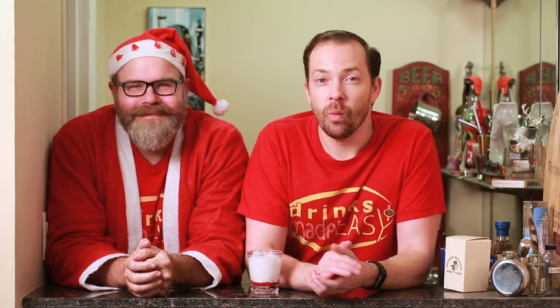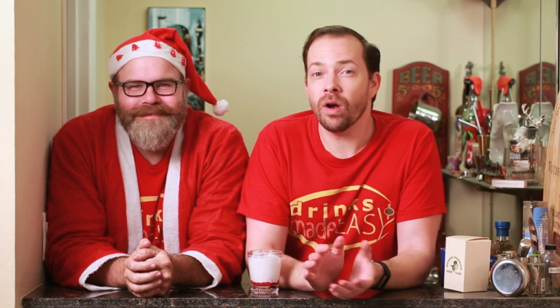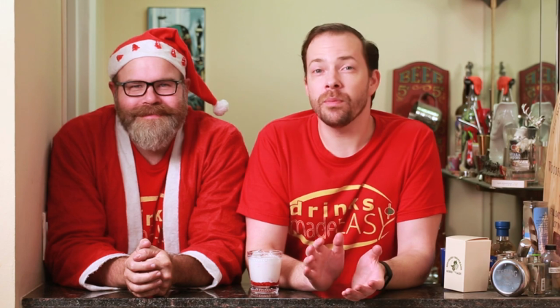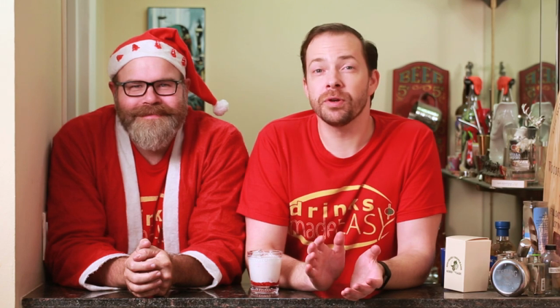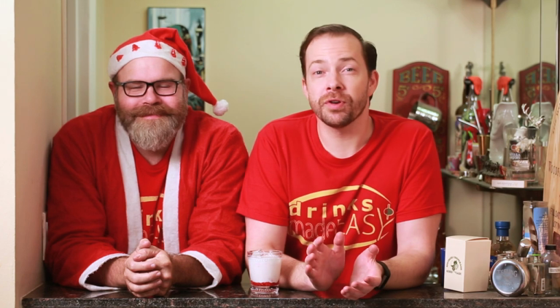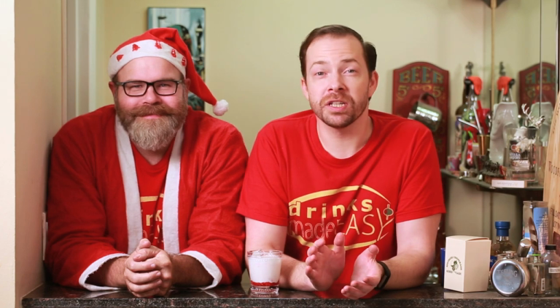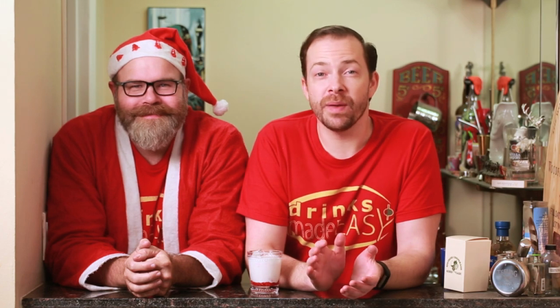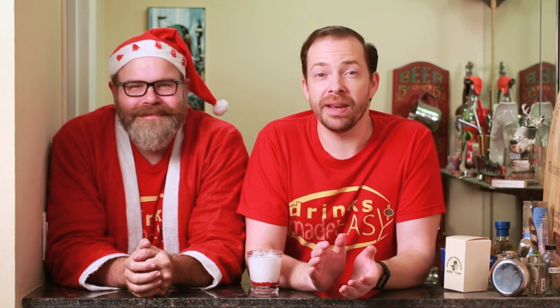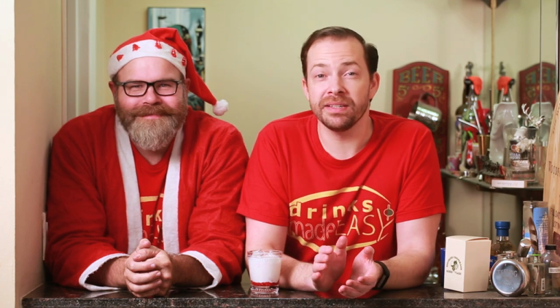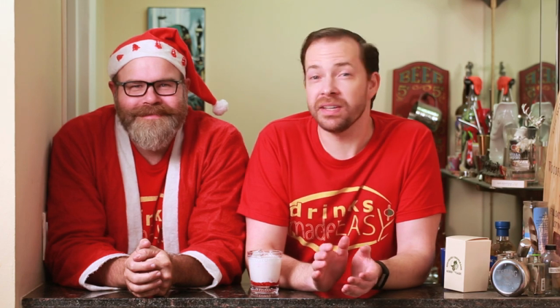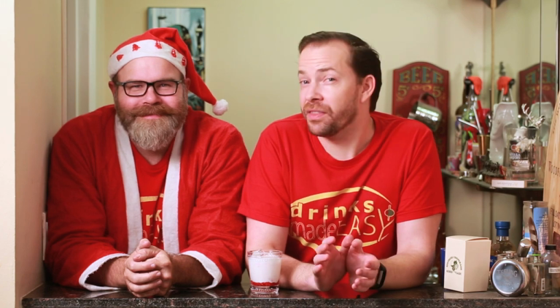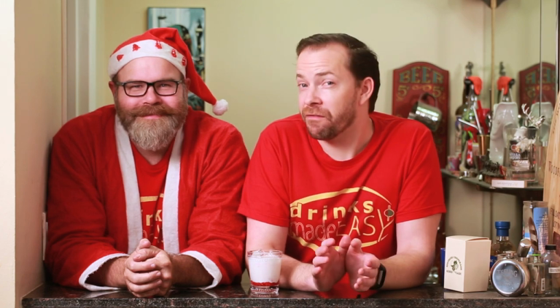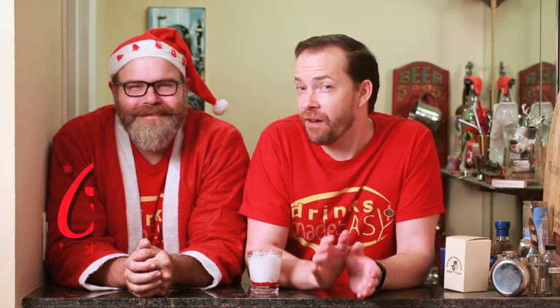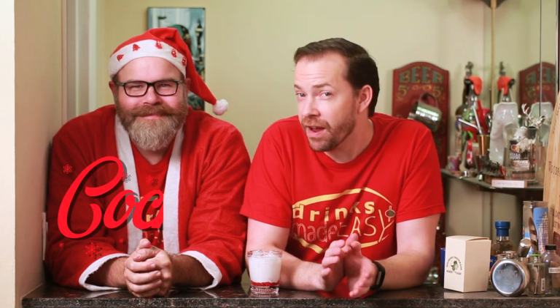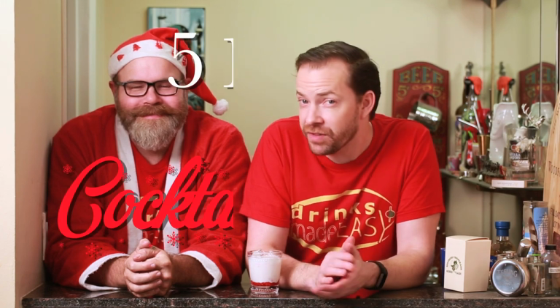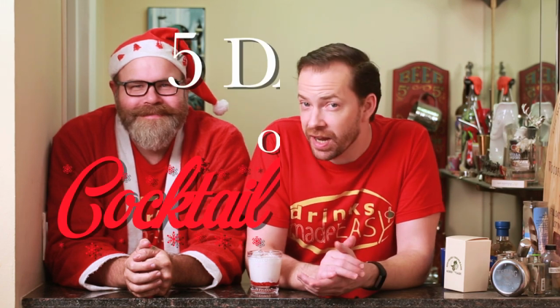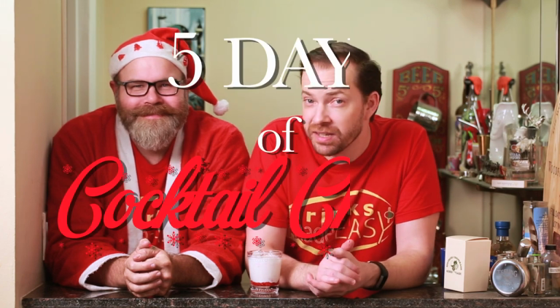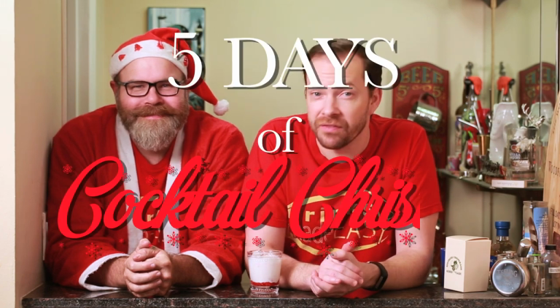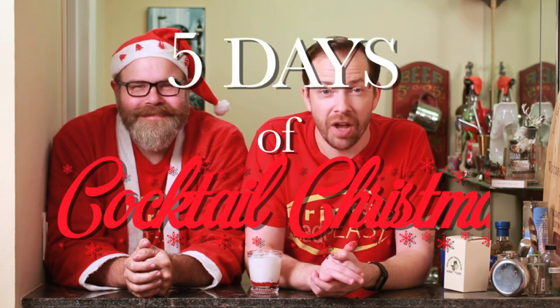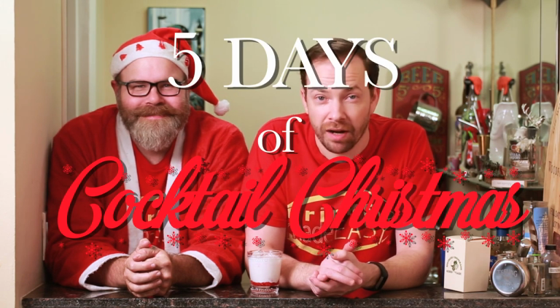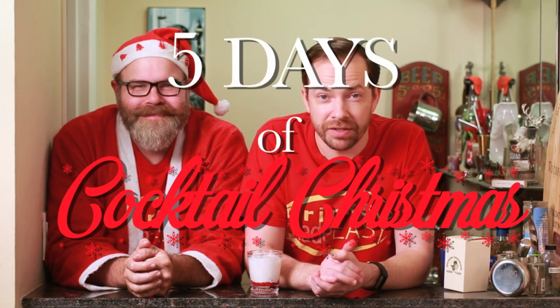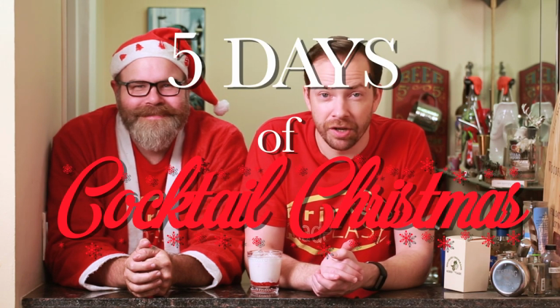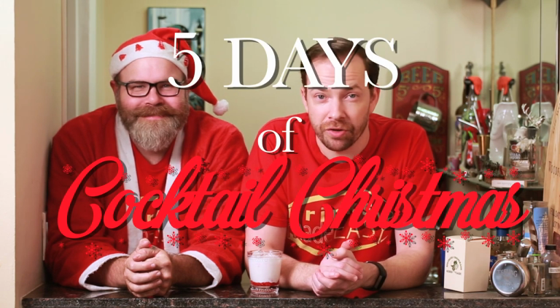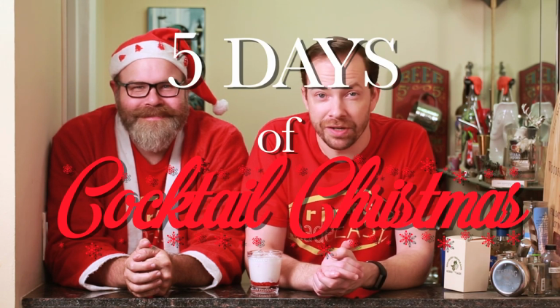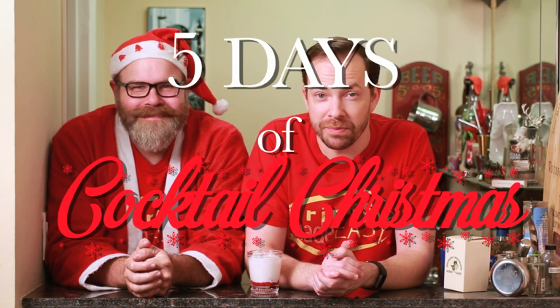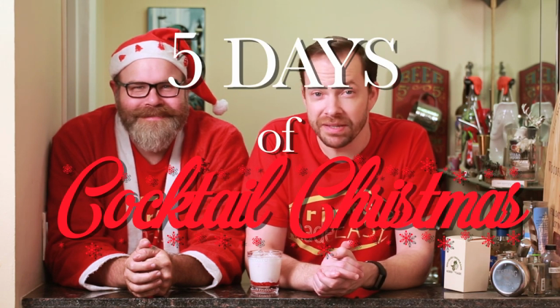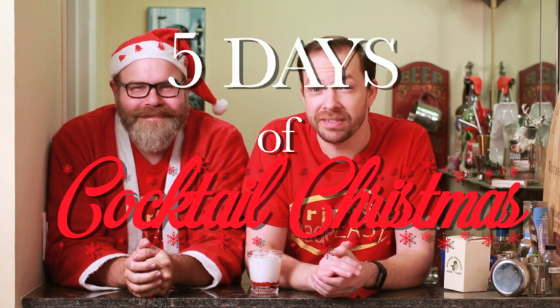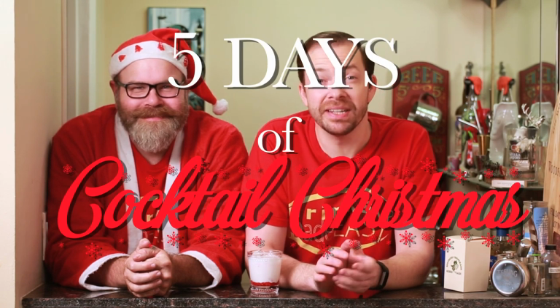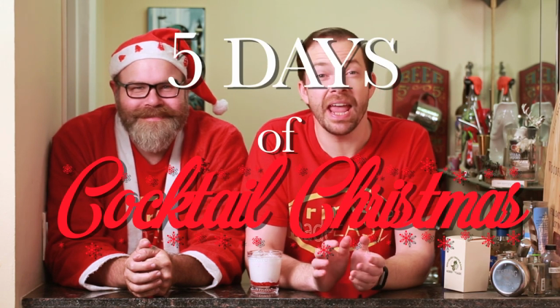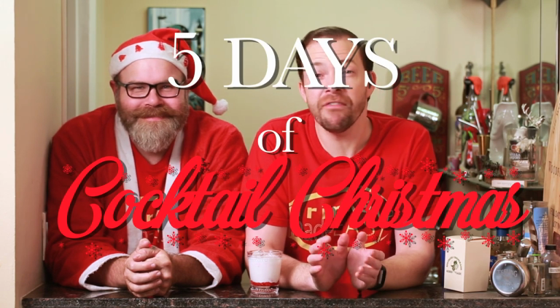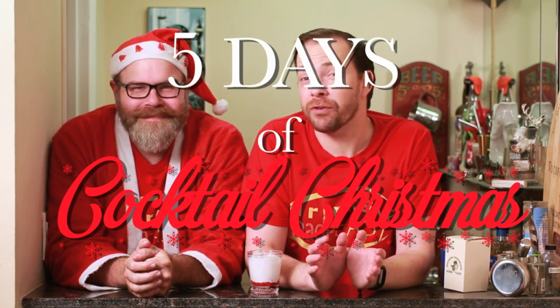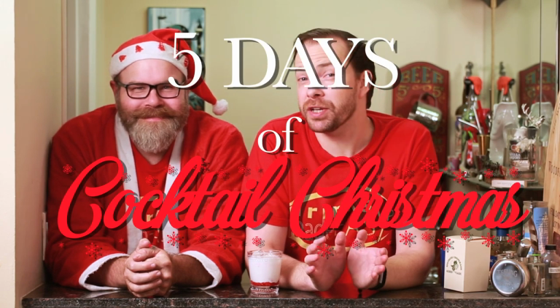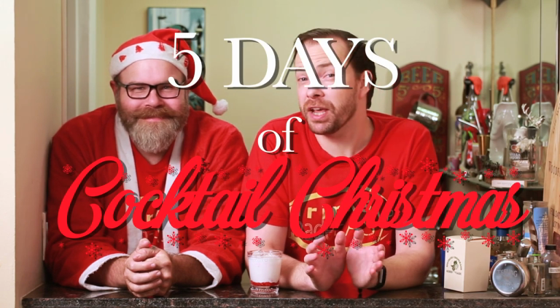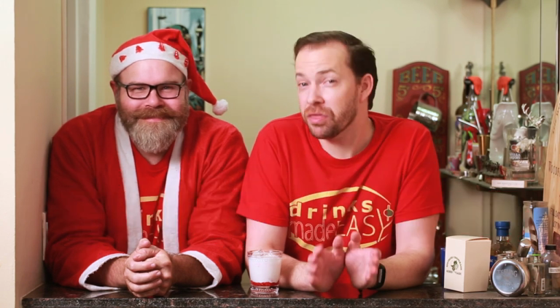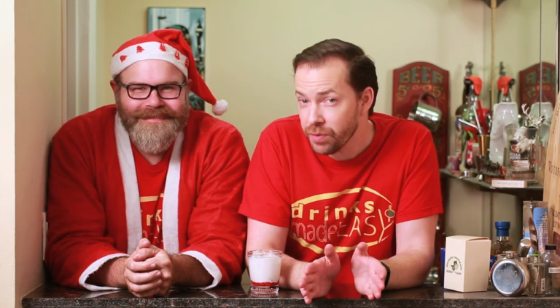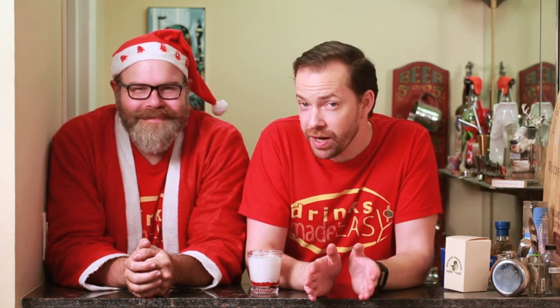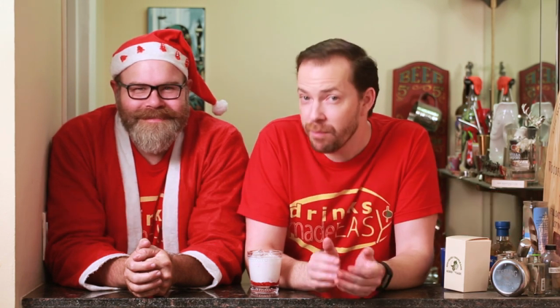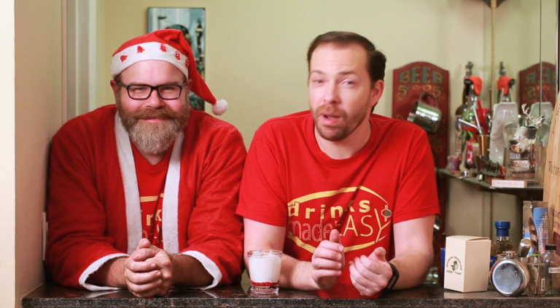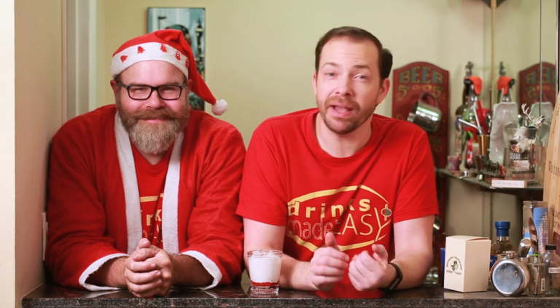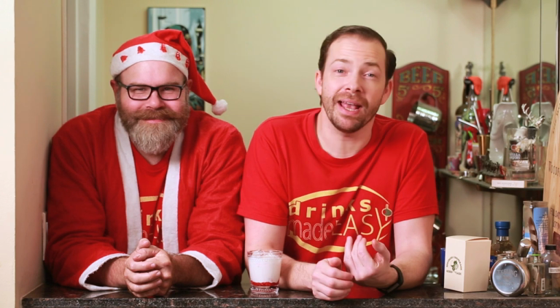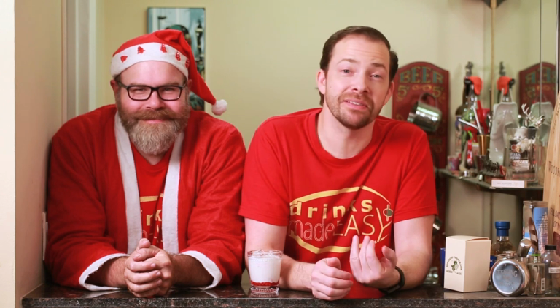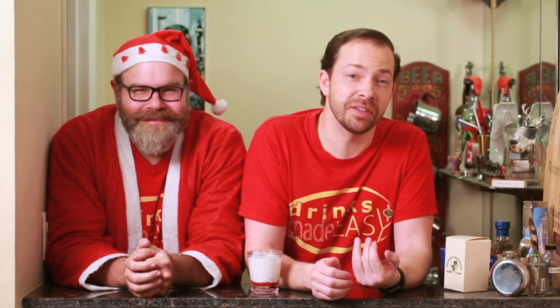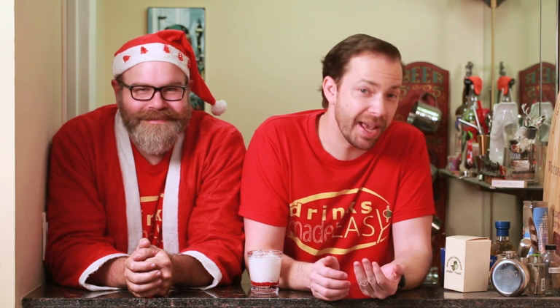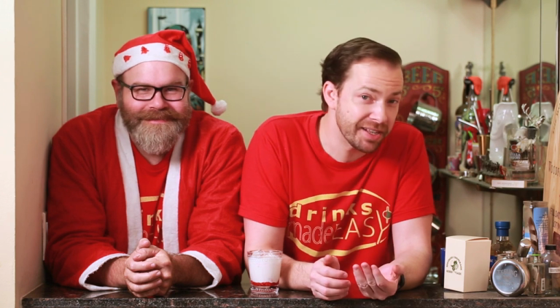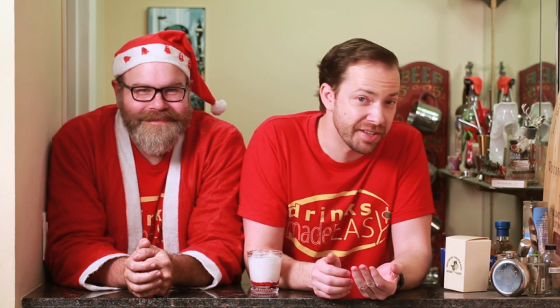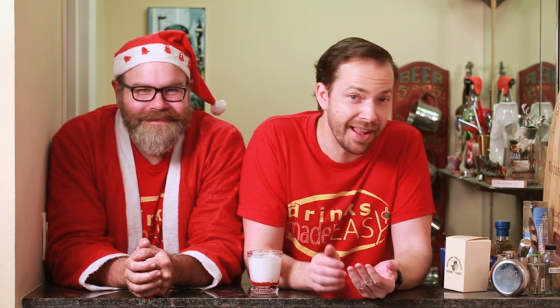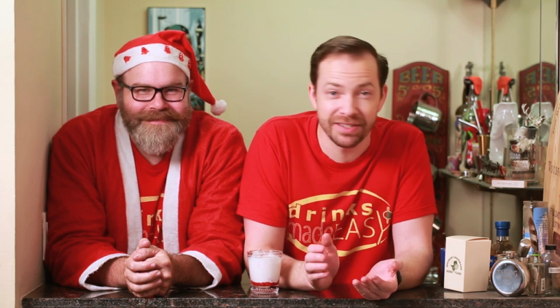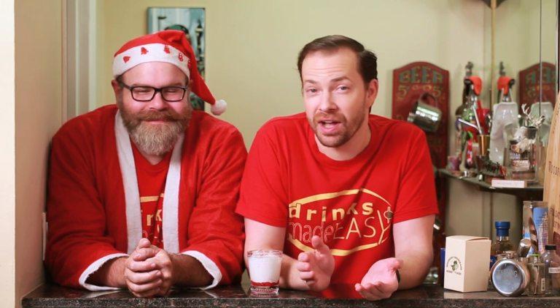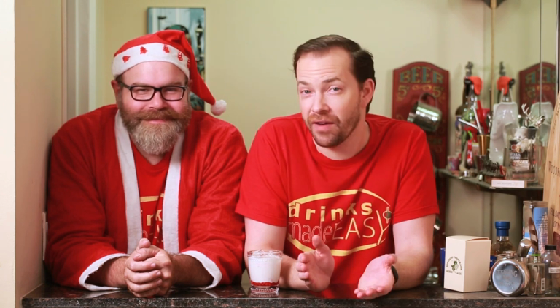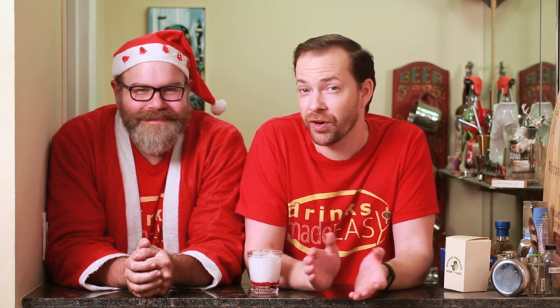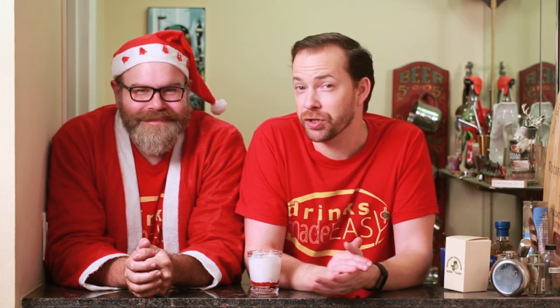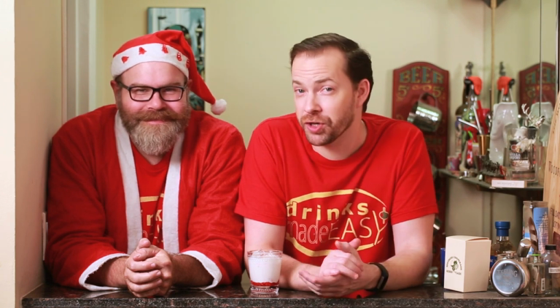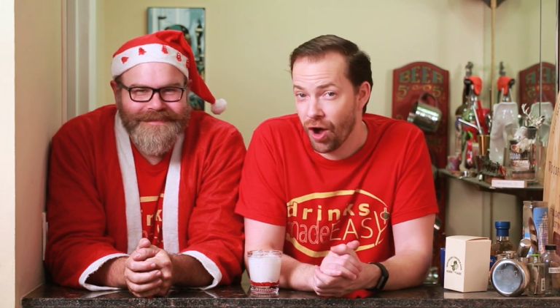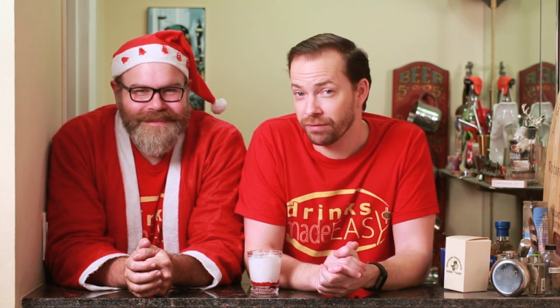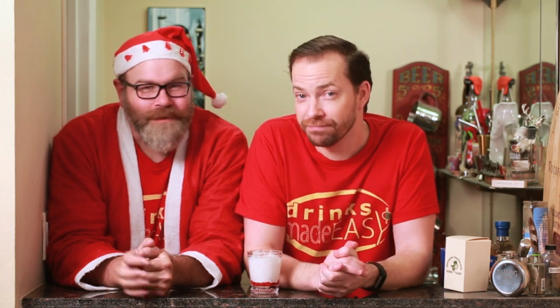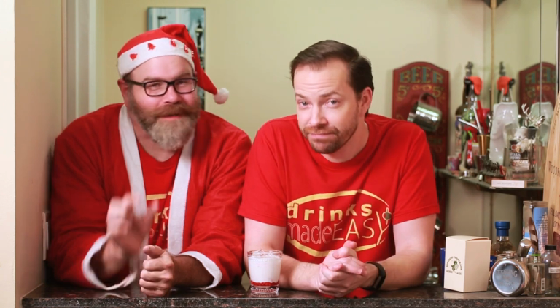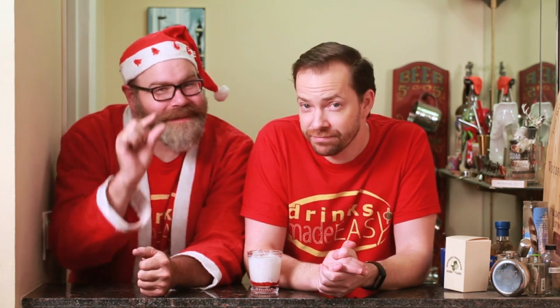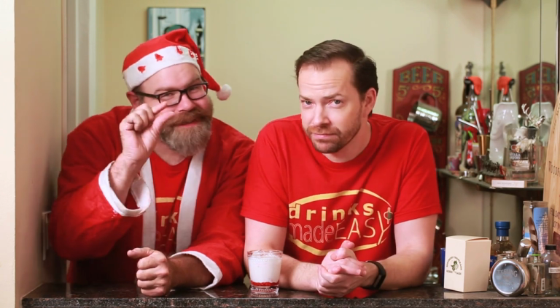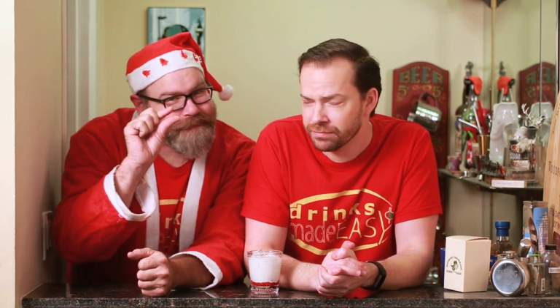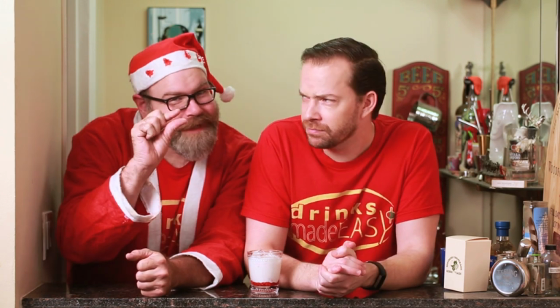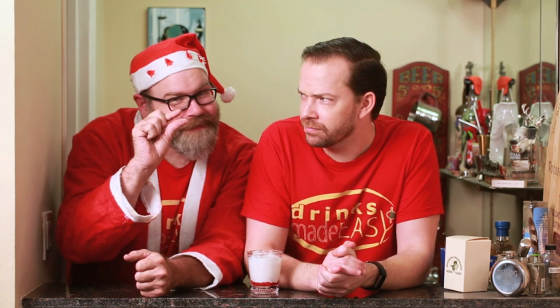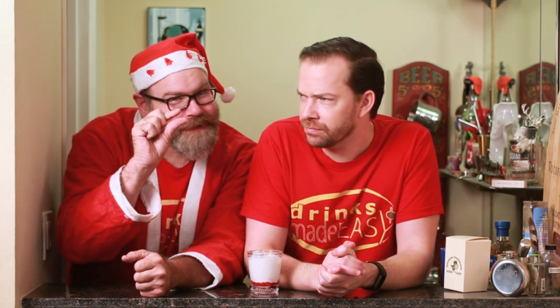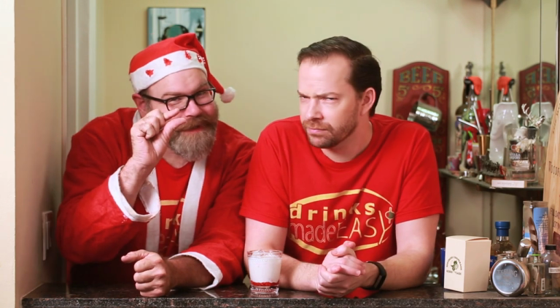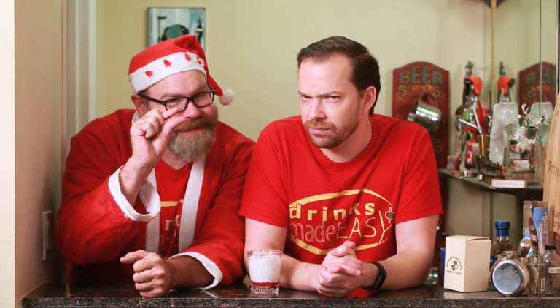Welcome to Drinks Made Easy and the 5 Days of Cocktail Christmas. Today, for Day 3, Mike has the next stanza of our song — with a little bit of a twist.